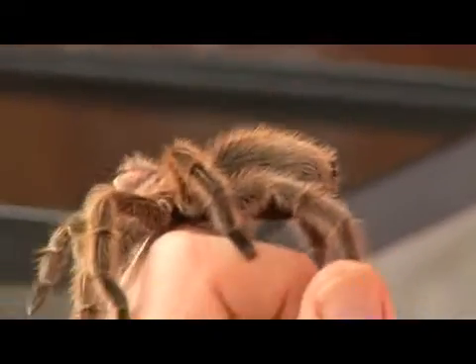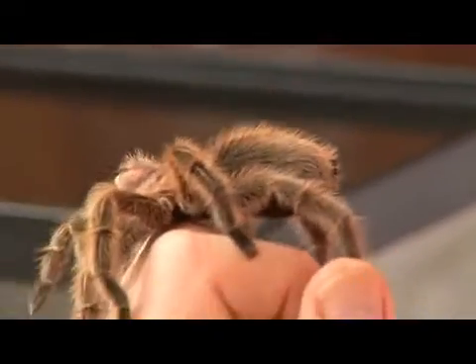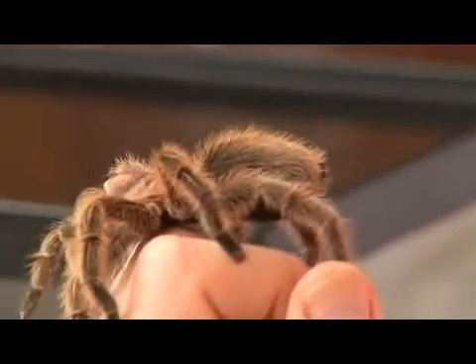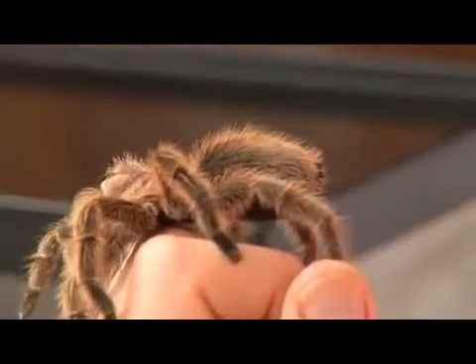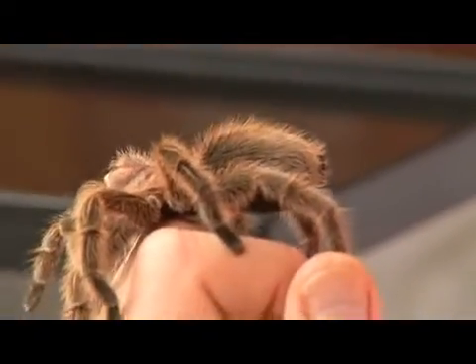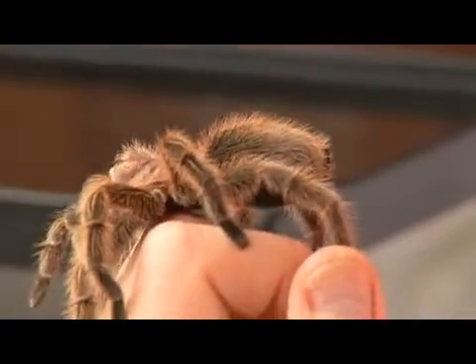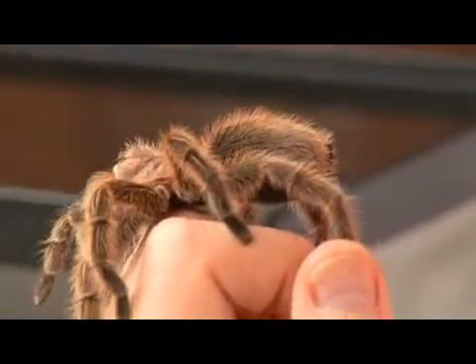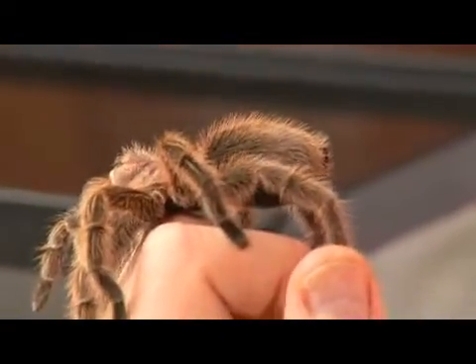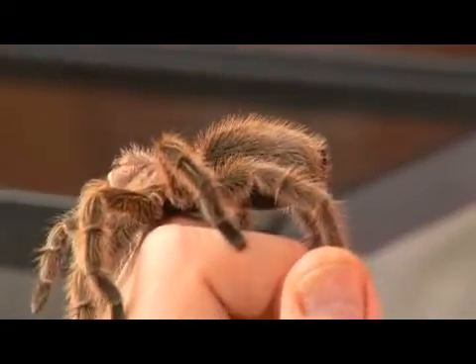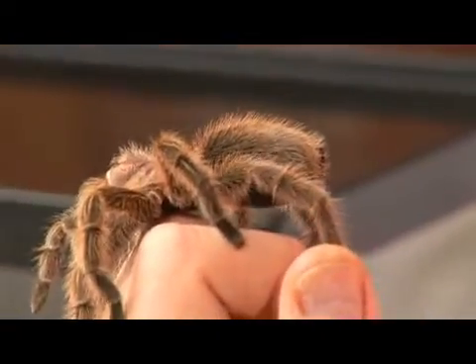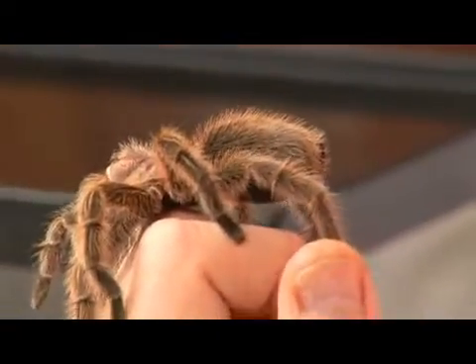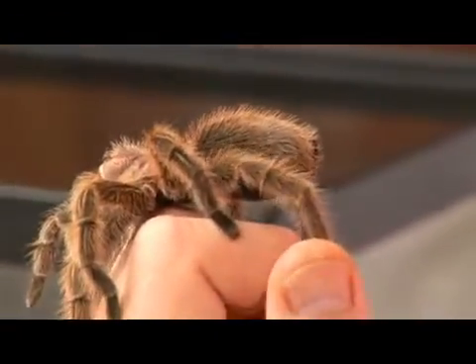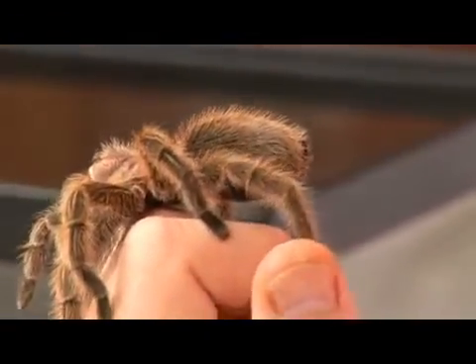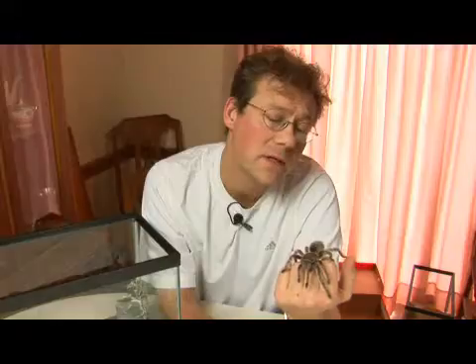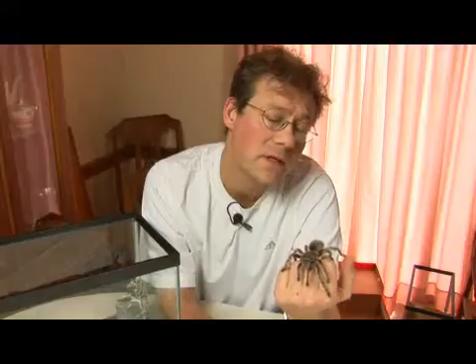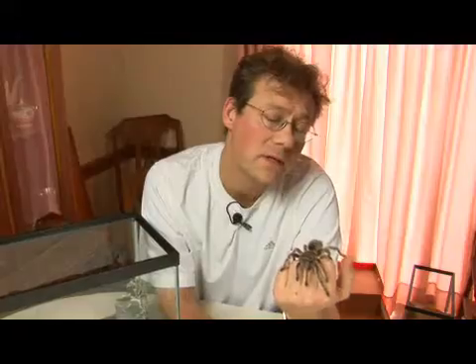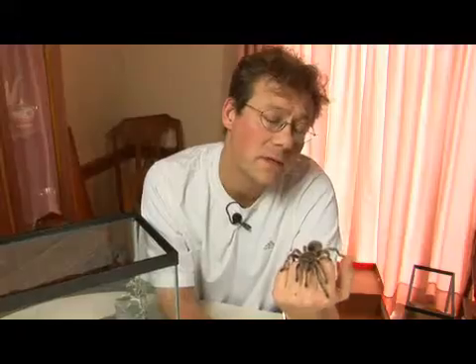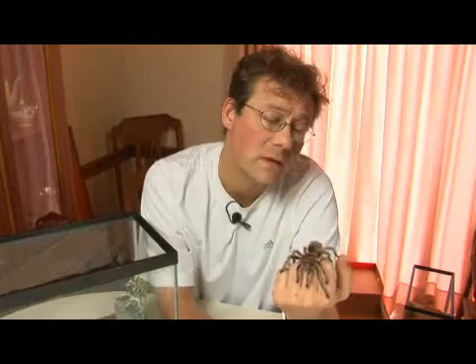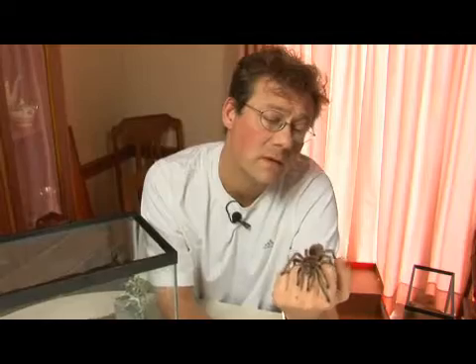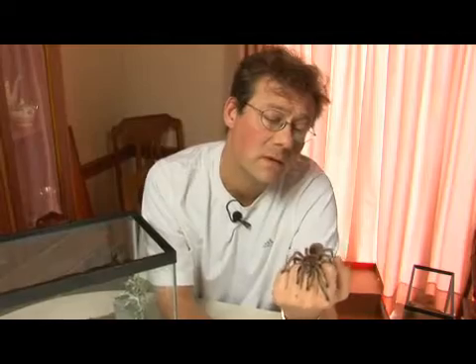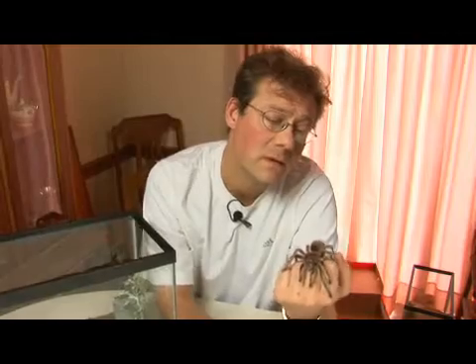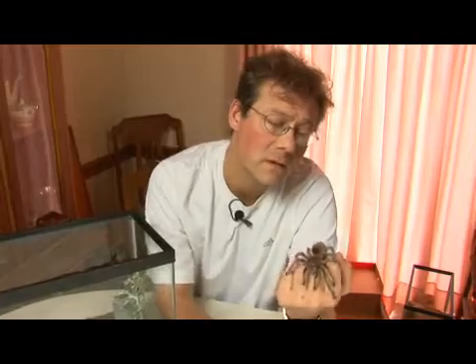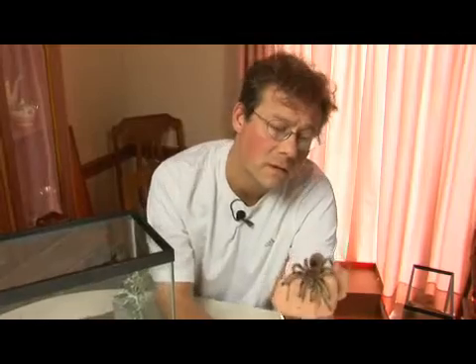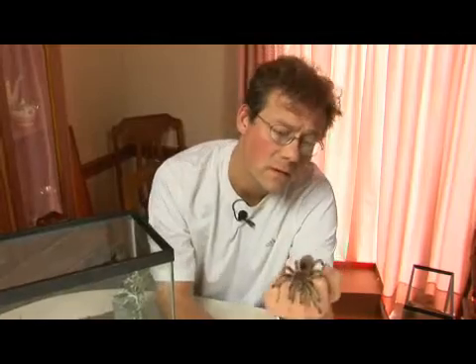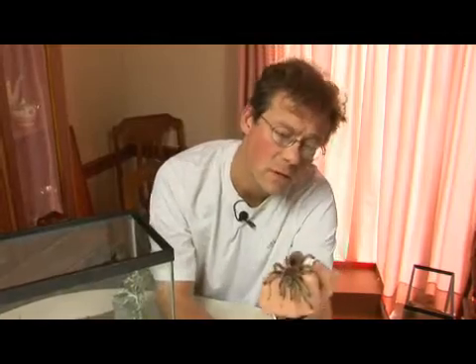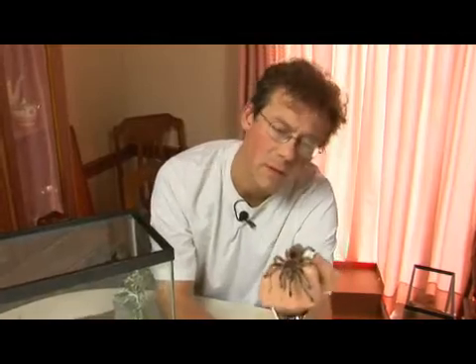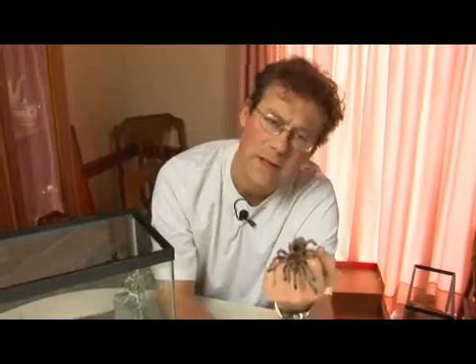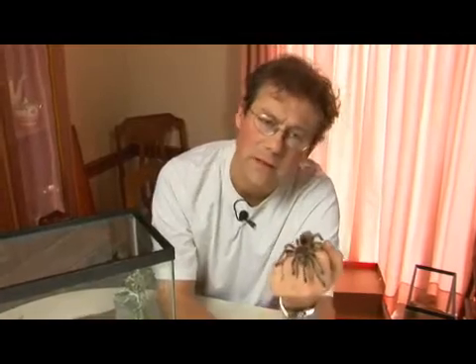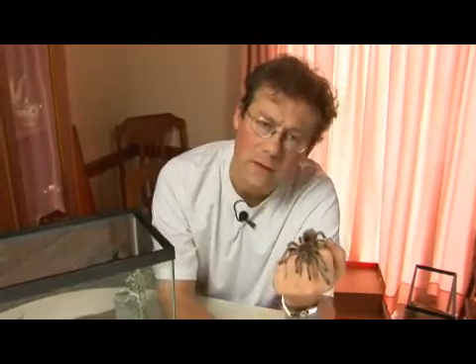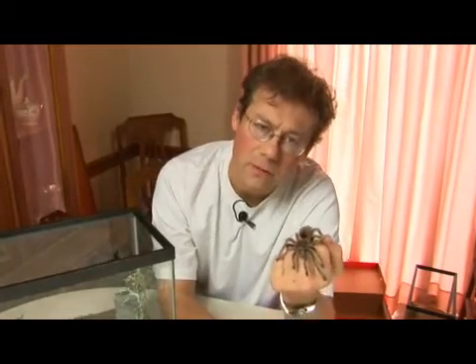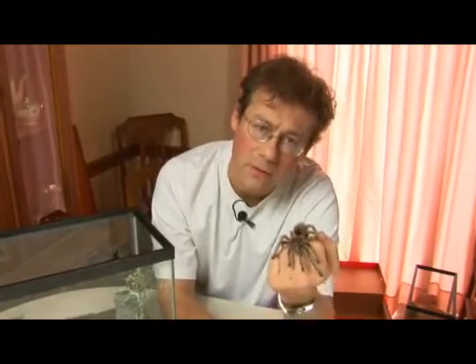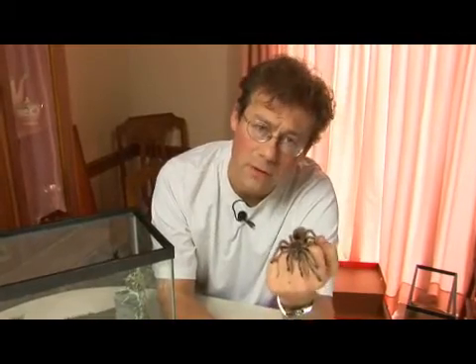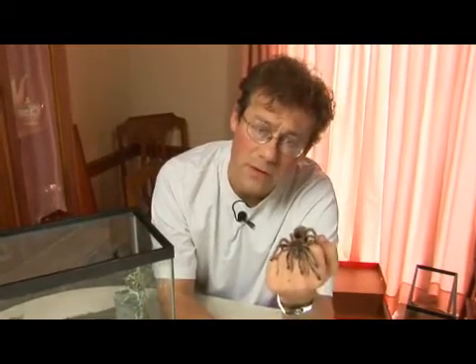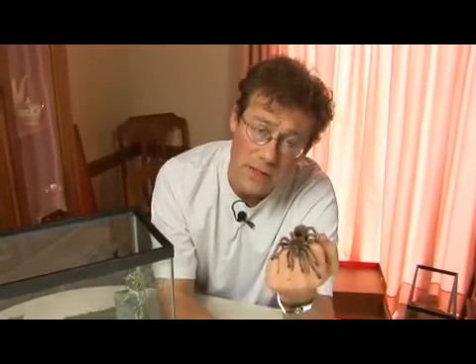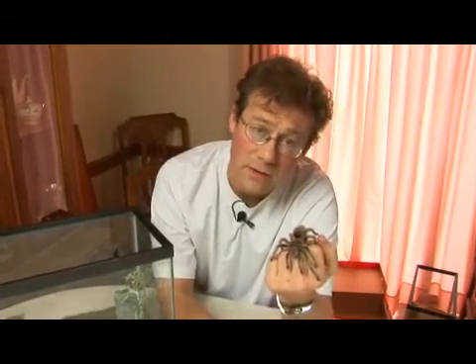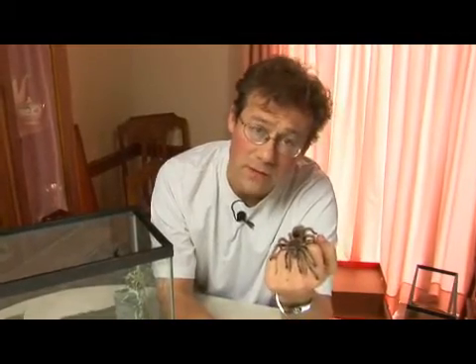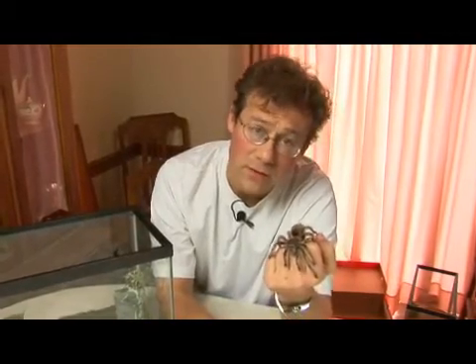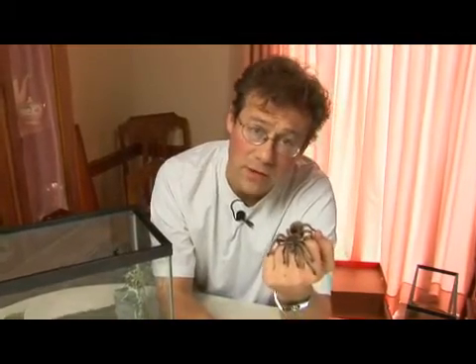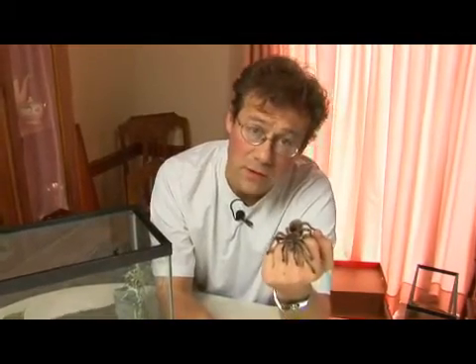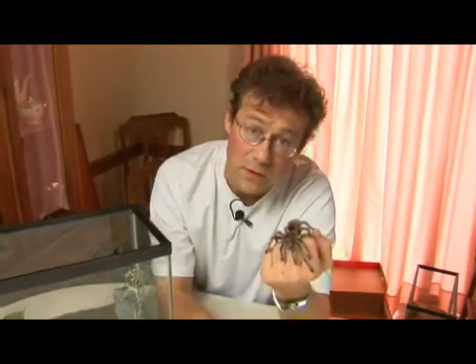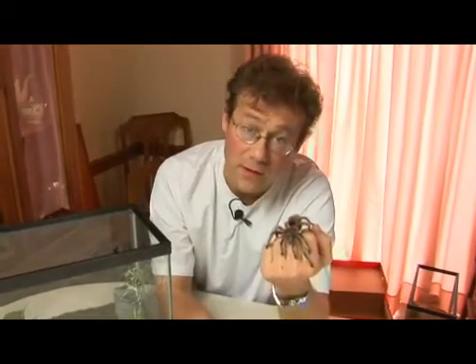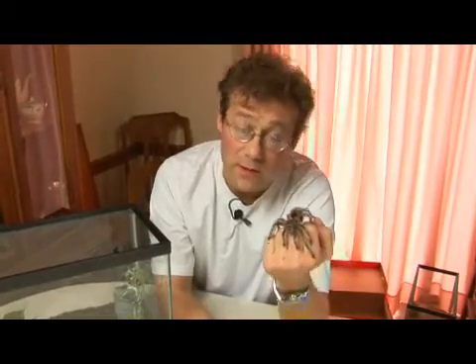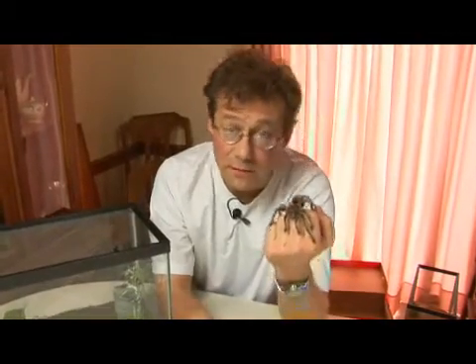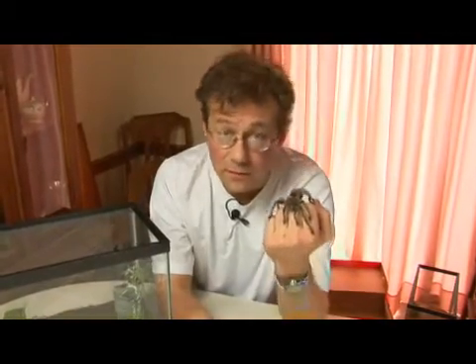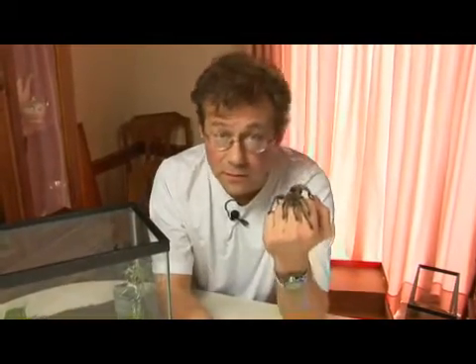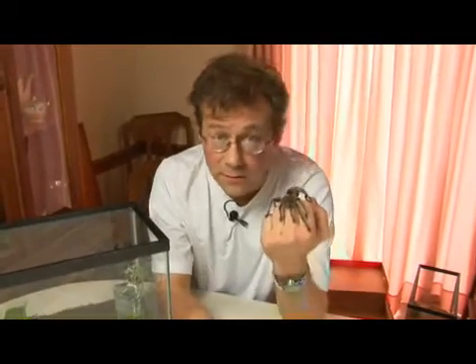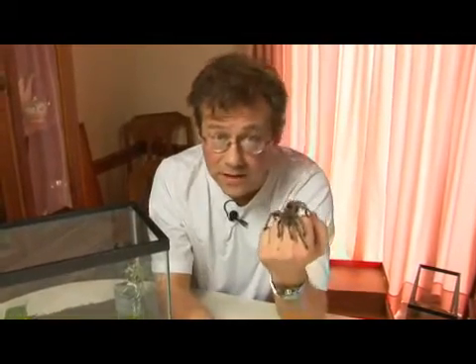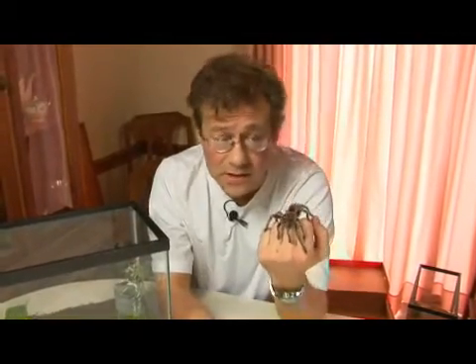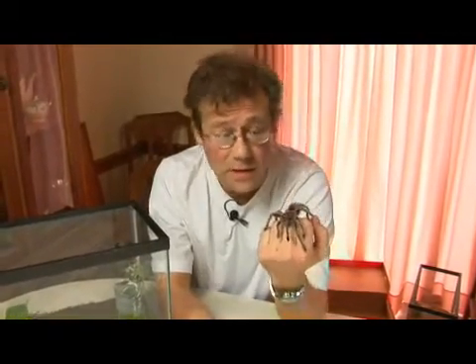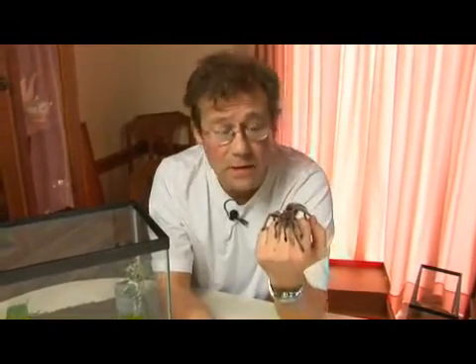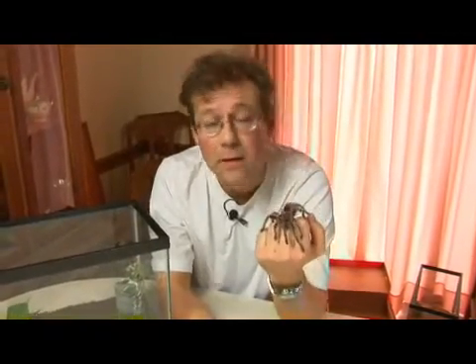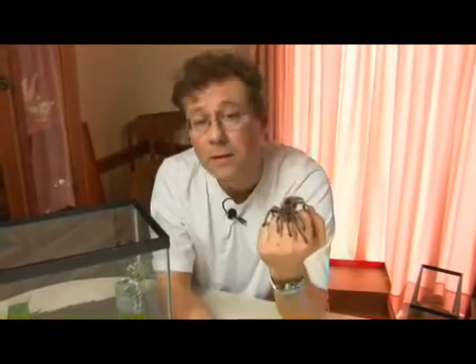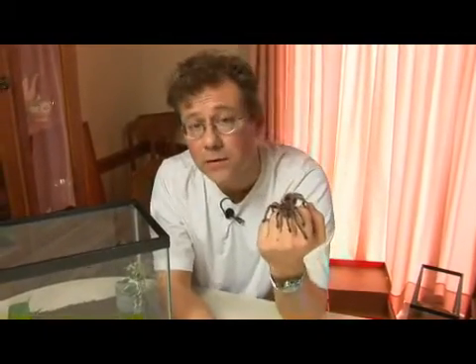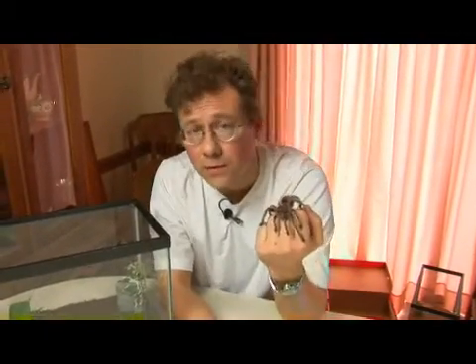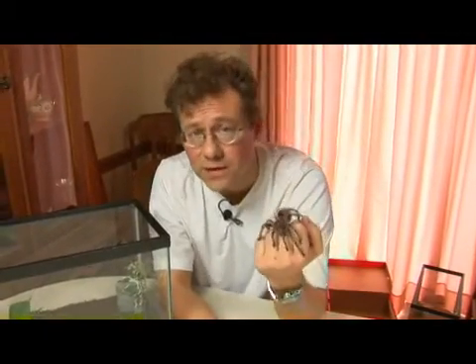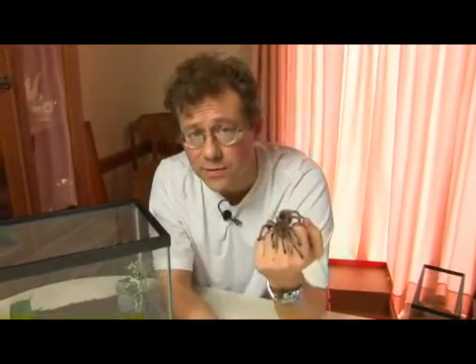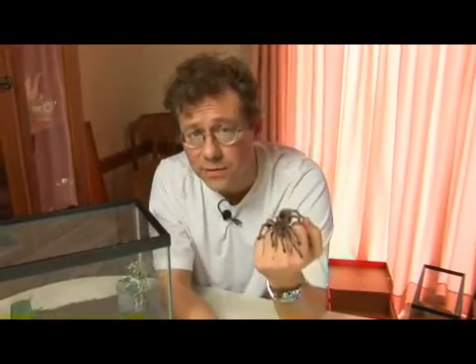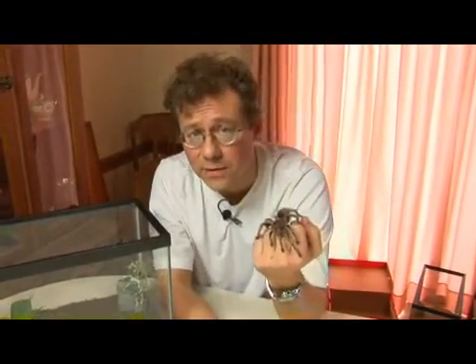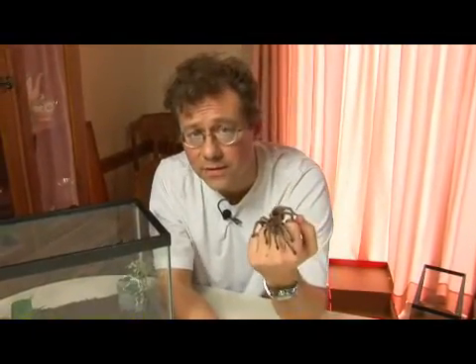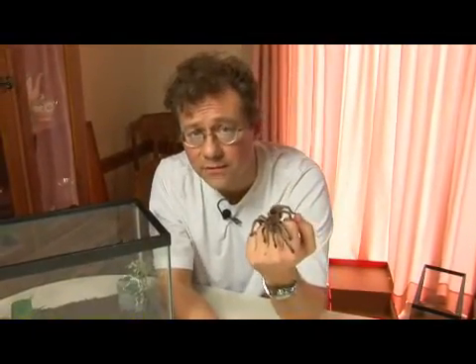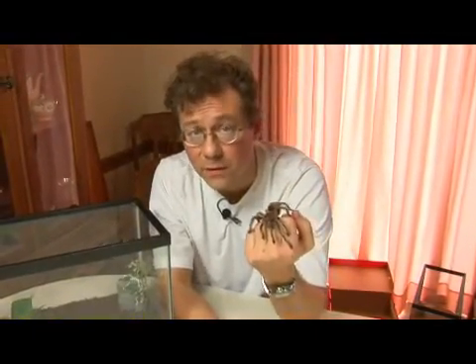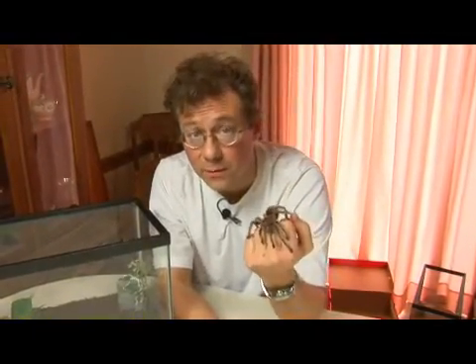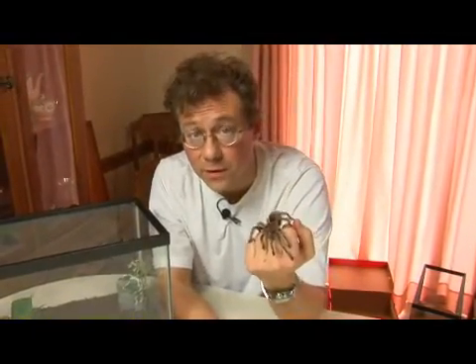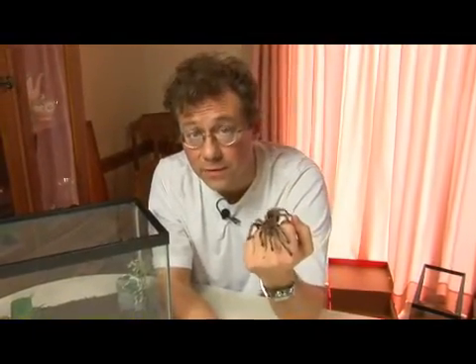And this is the Chilean rose-hair tarantula — another amazing terrestrial invertebrate.